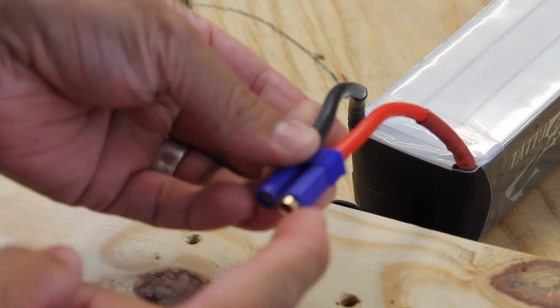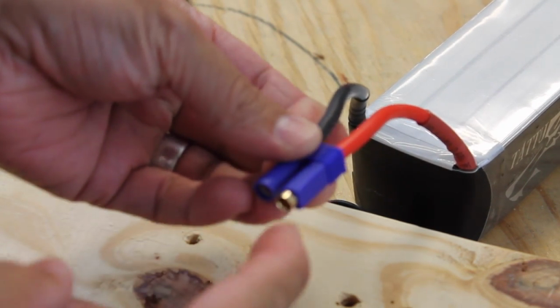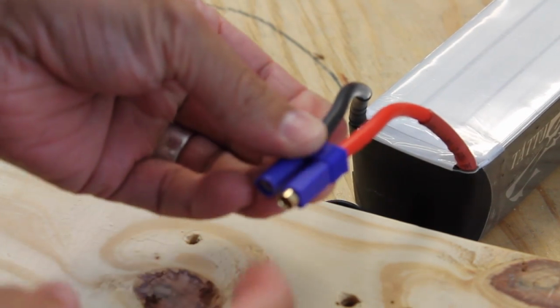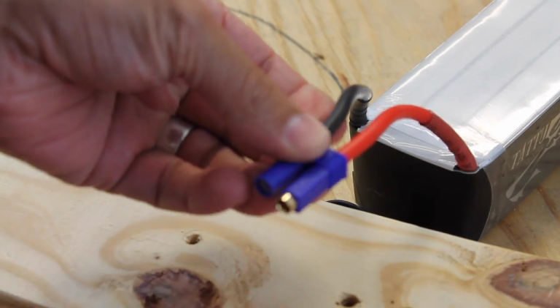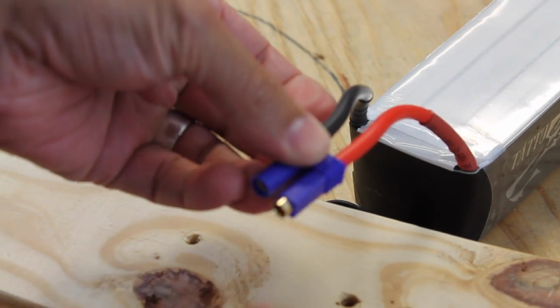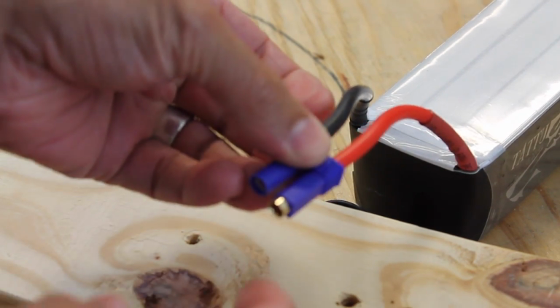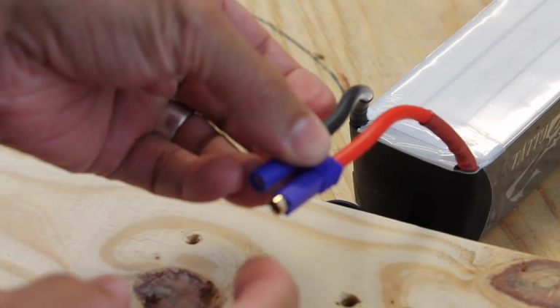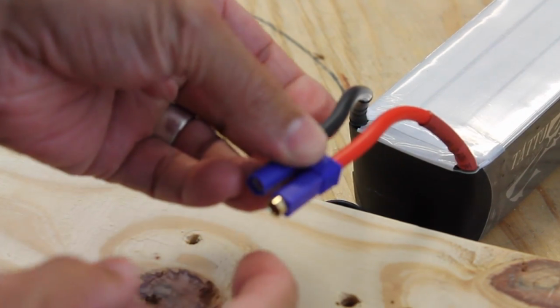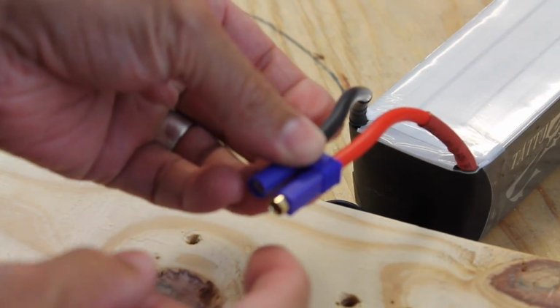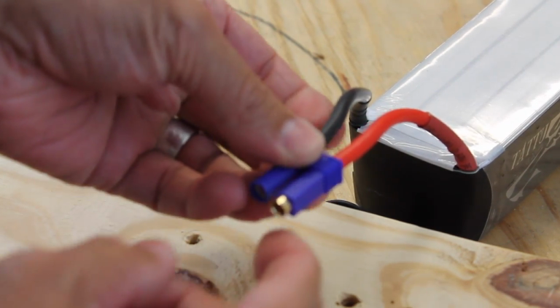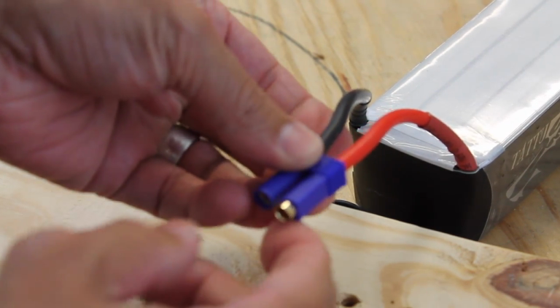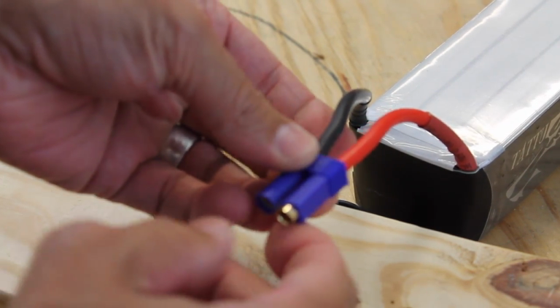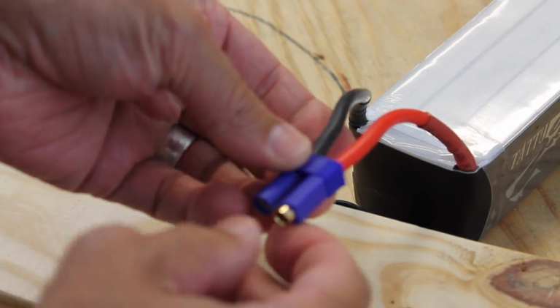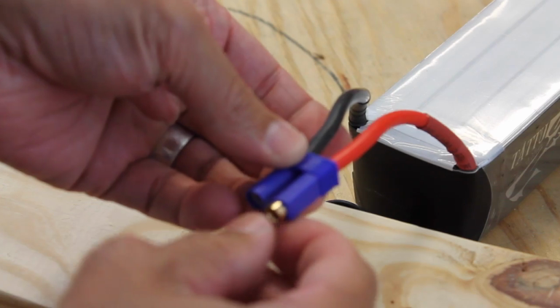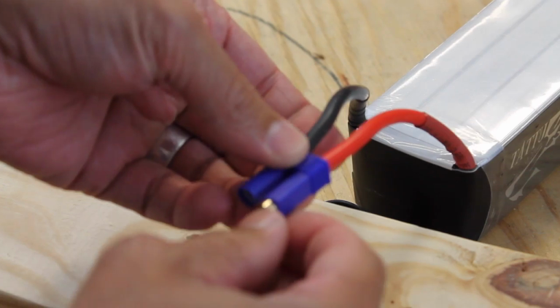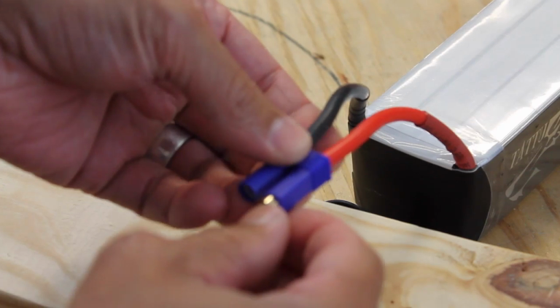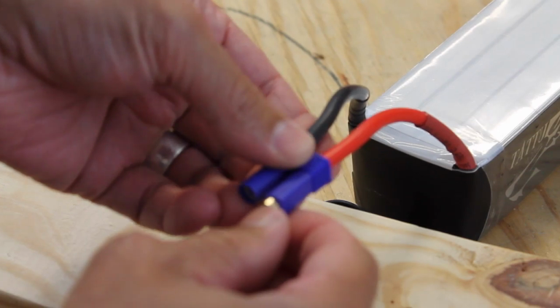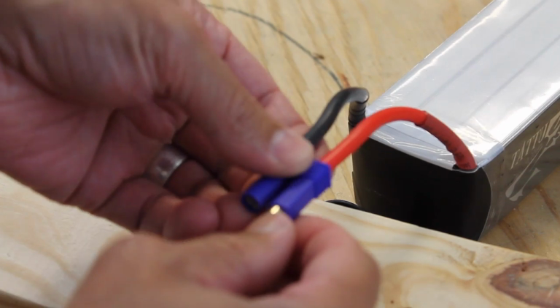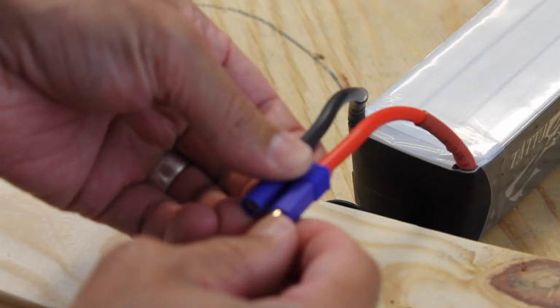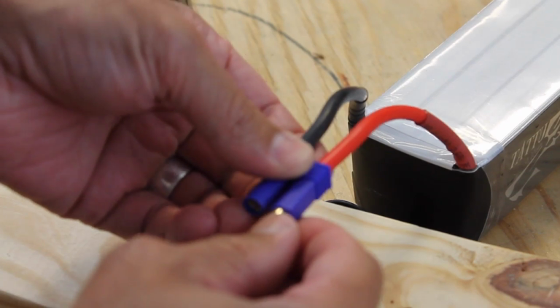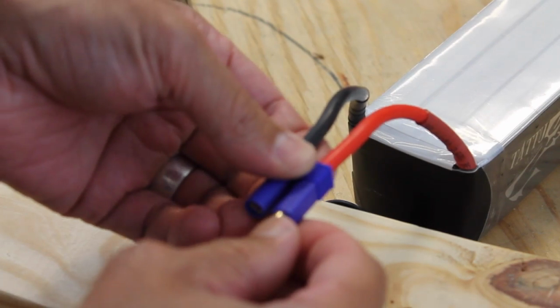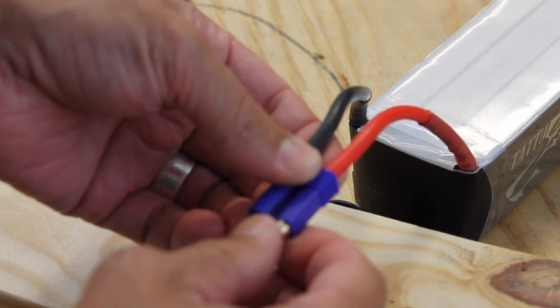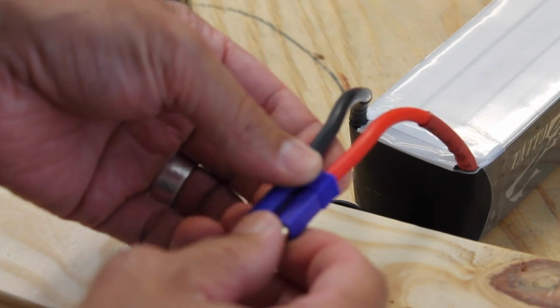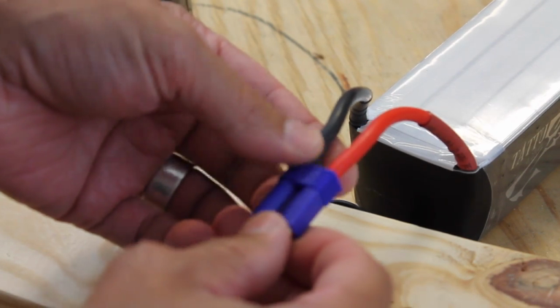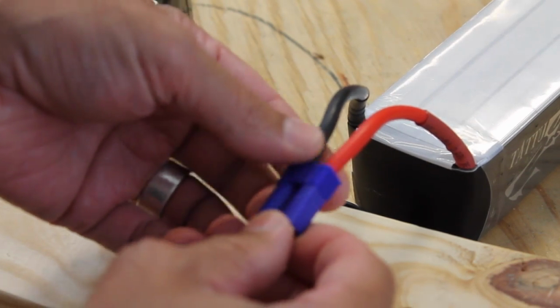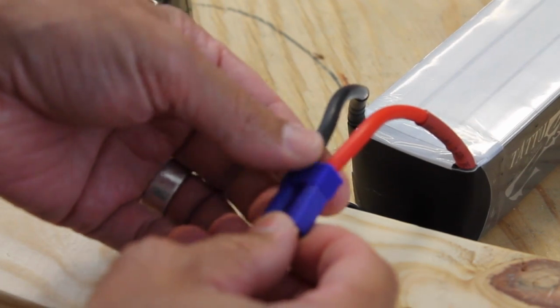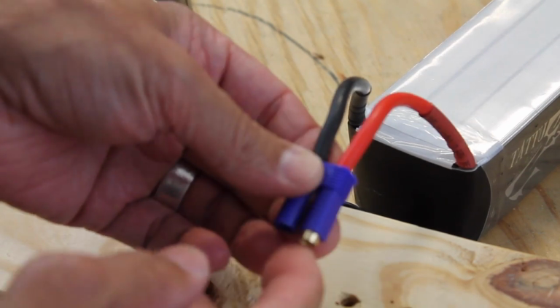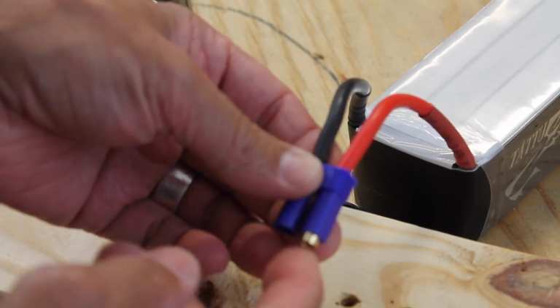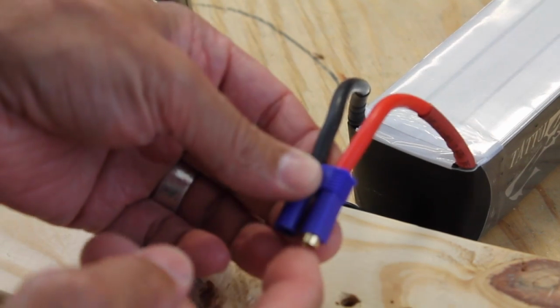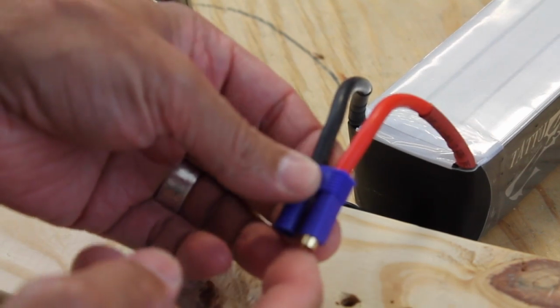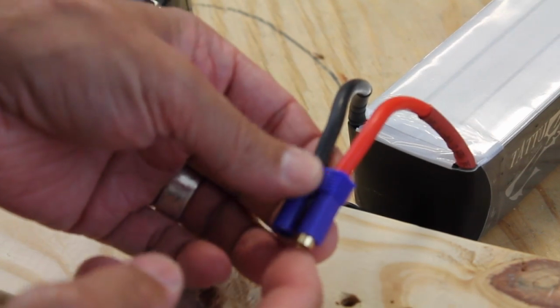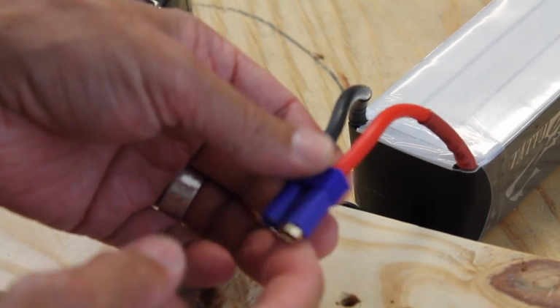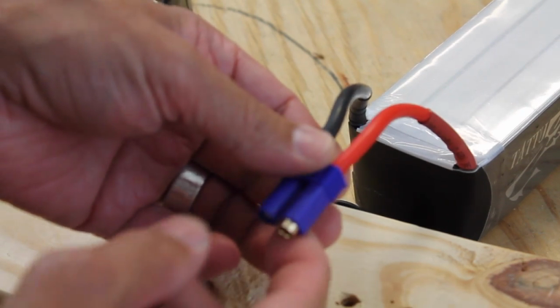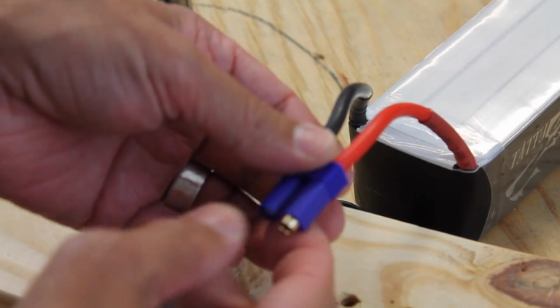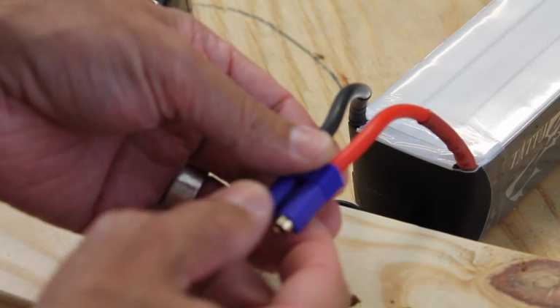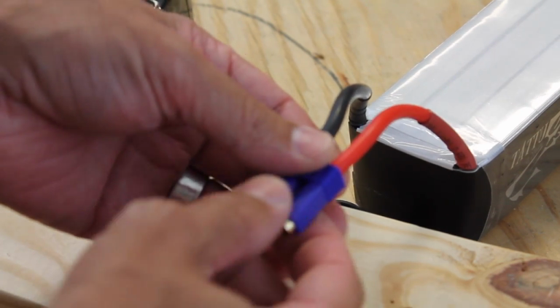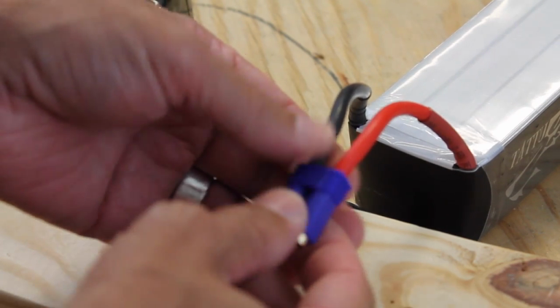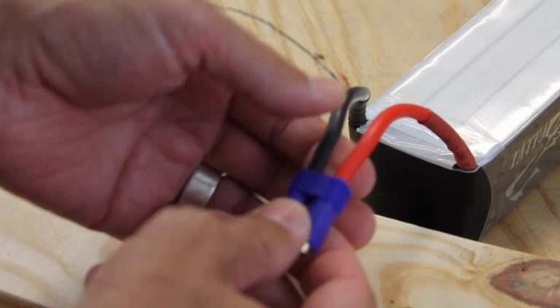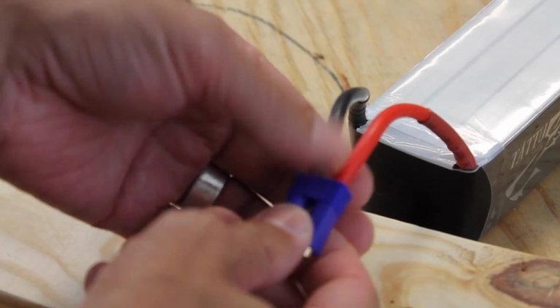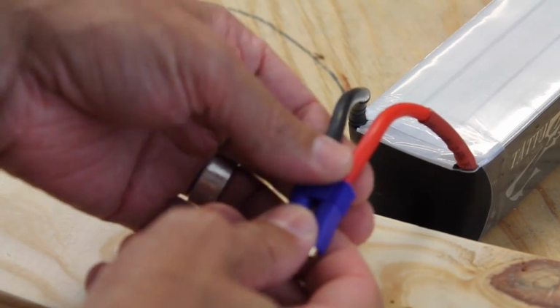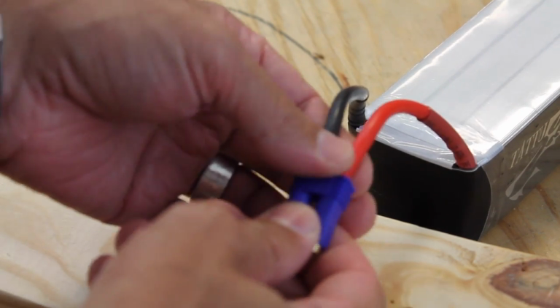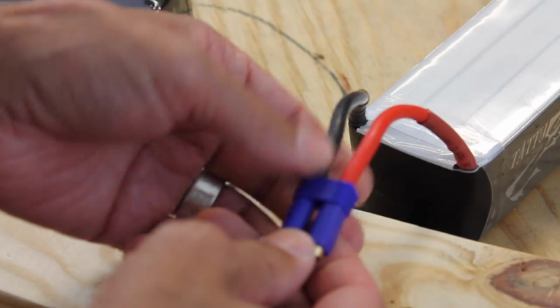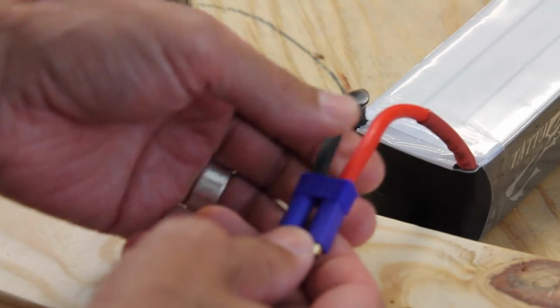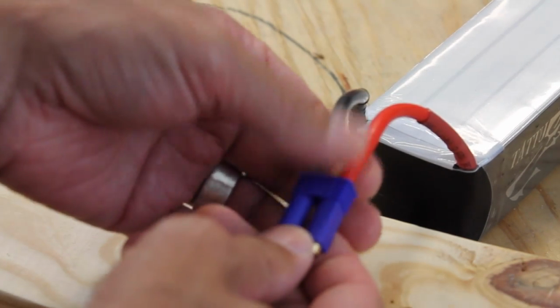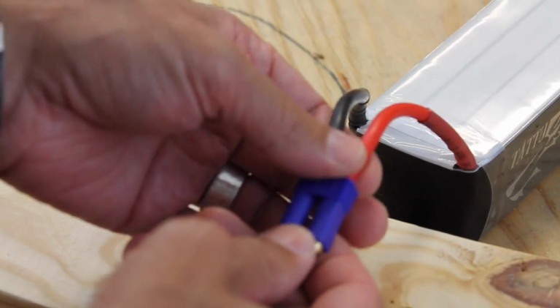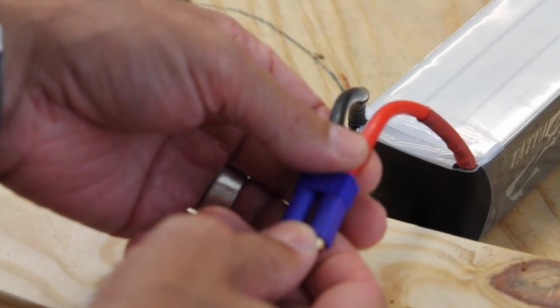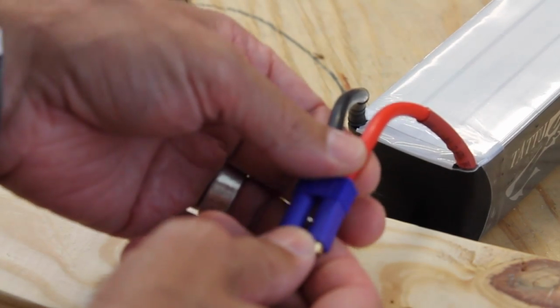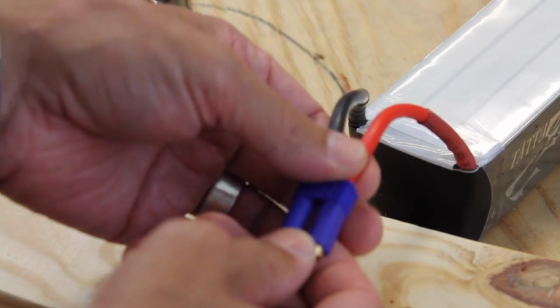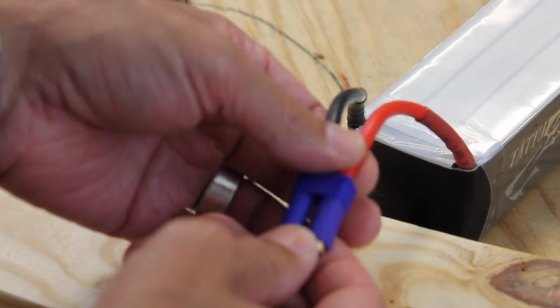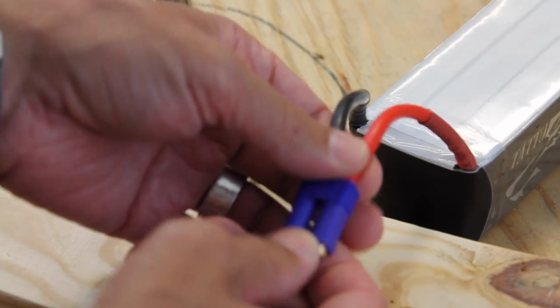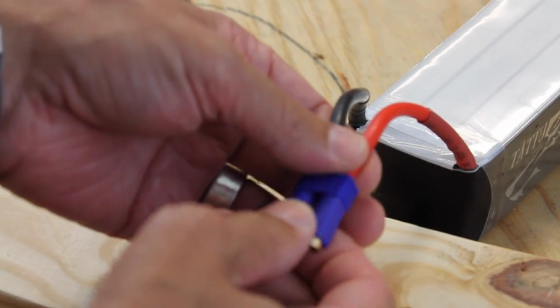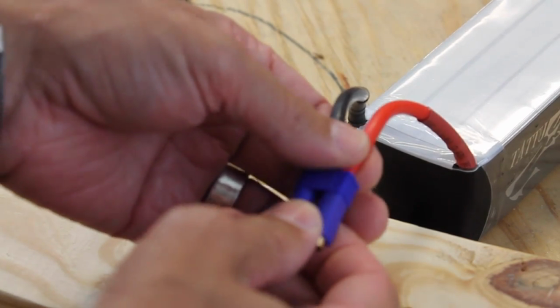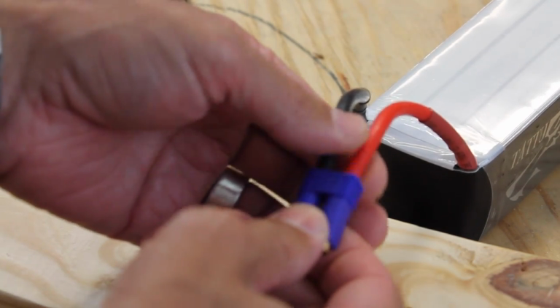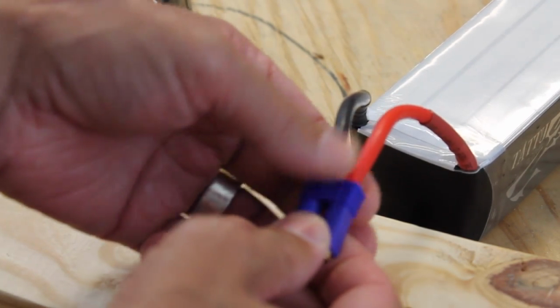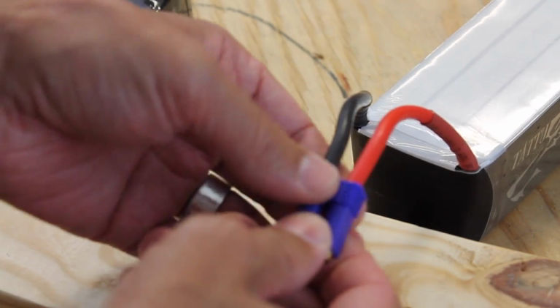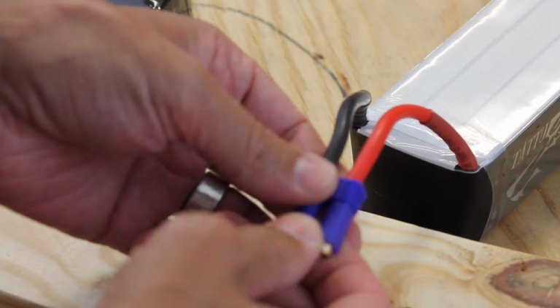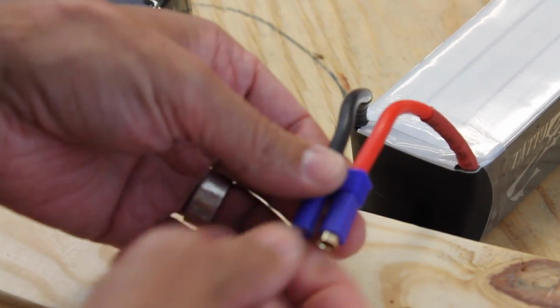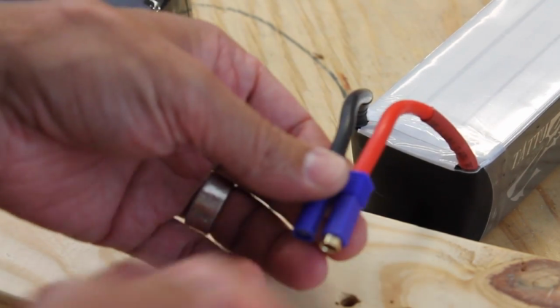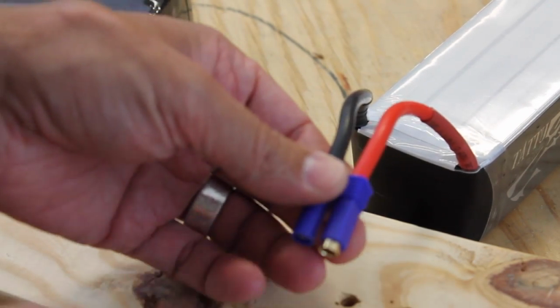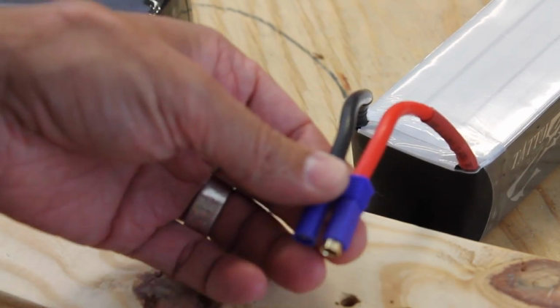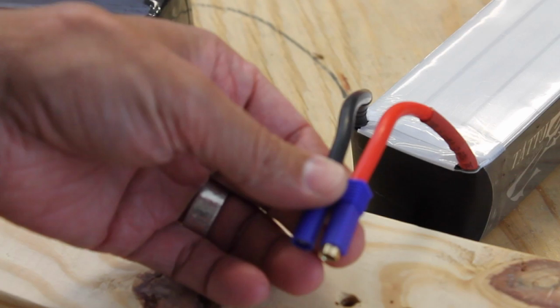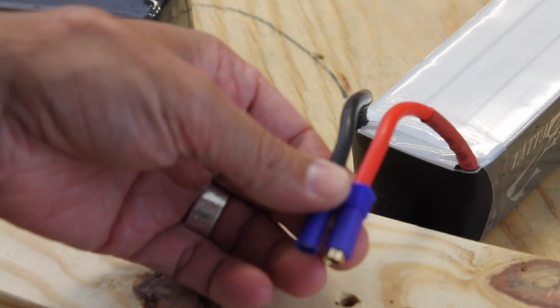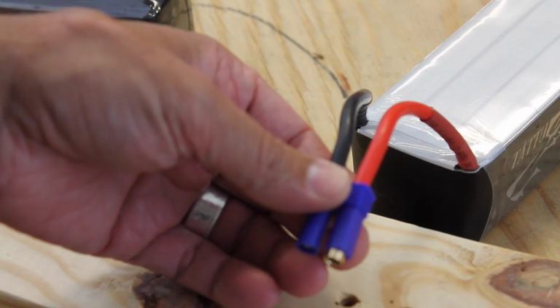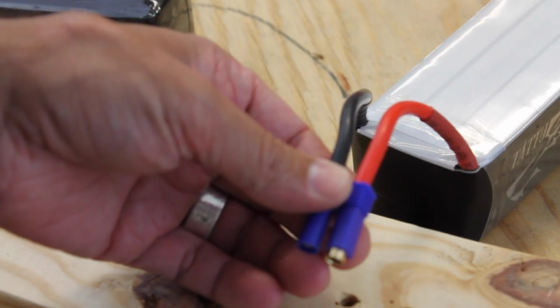But I'm going to show you something I've been doing recently that has been very helpful and doesn't put any stress on that solder joint.